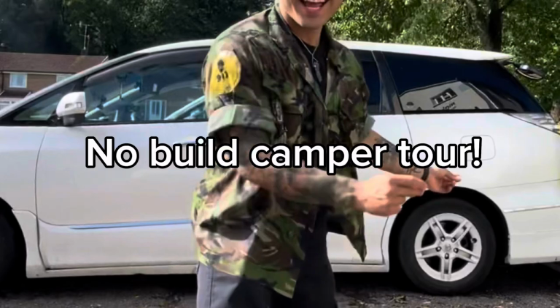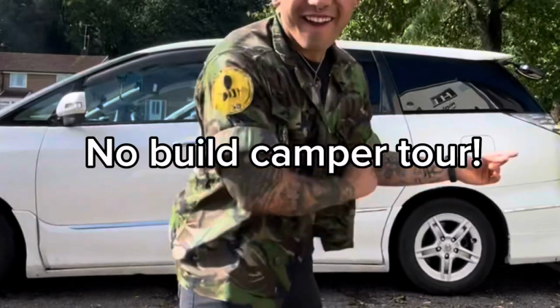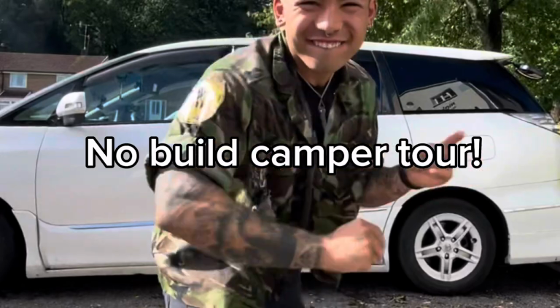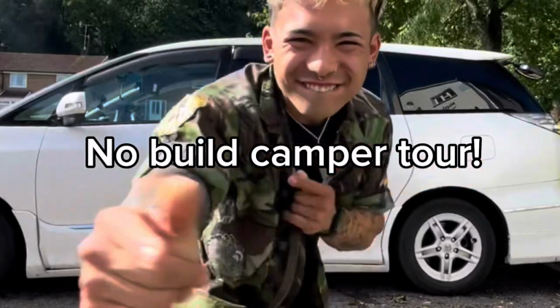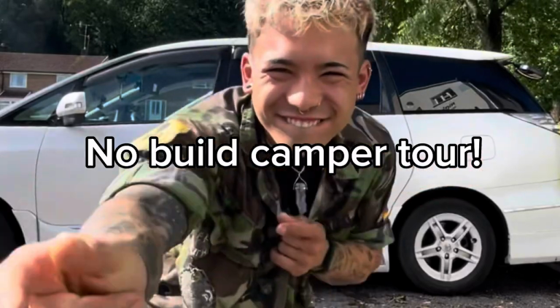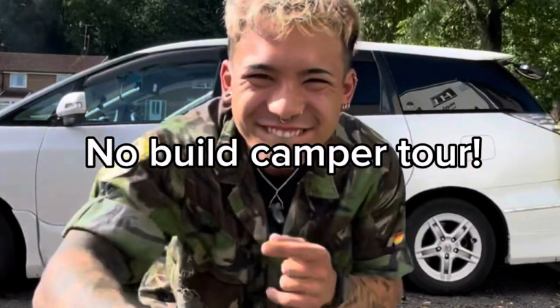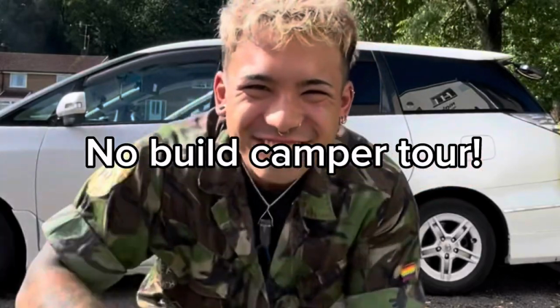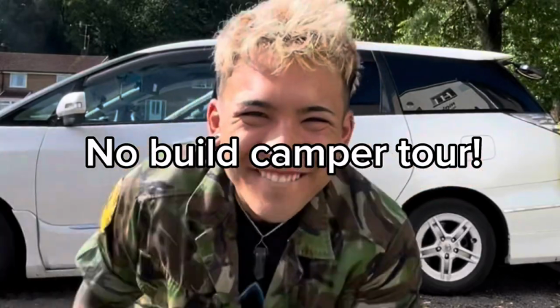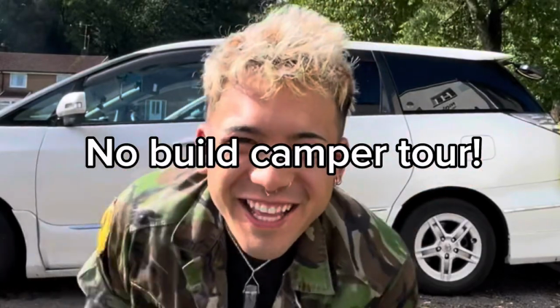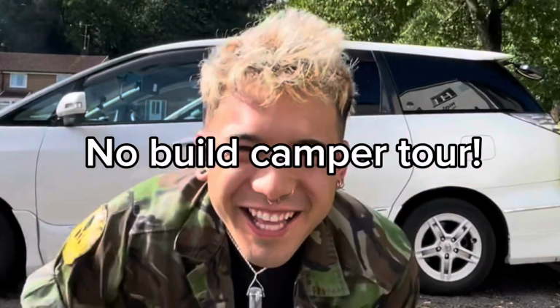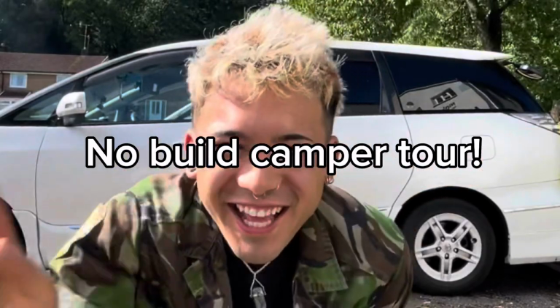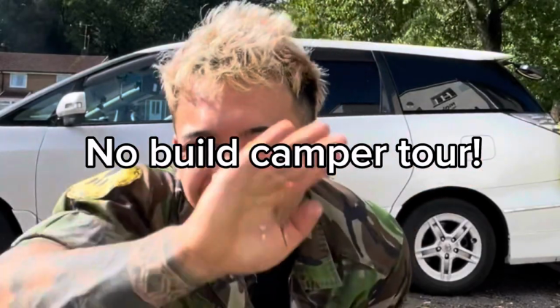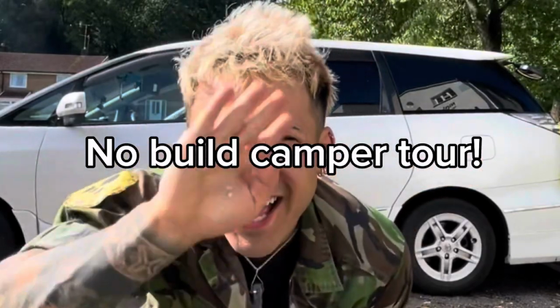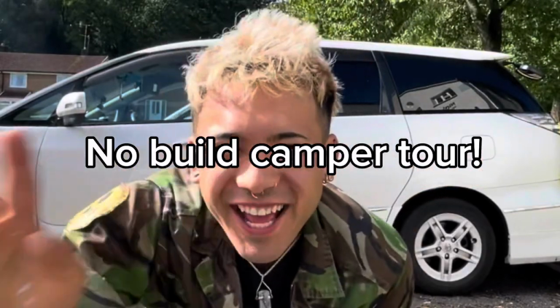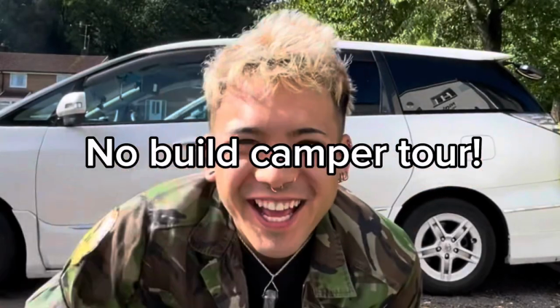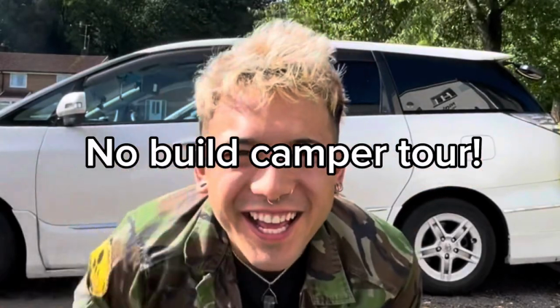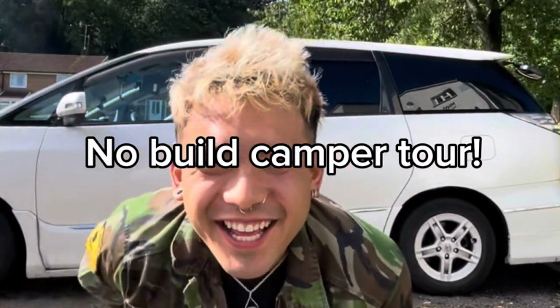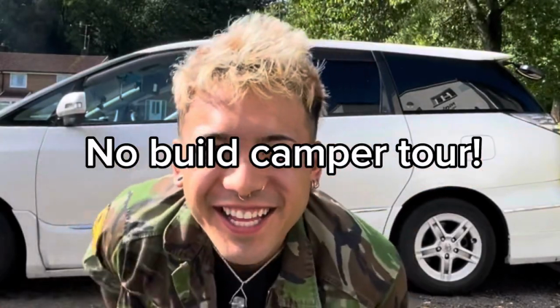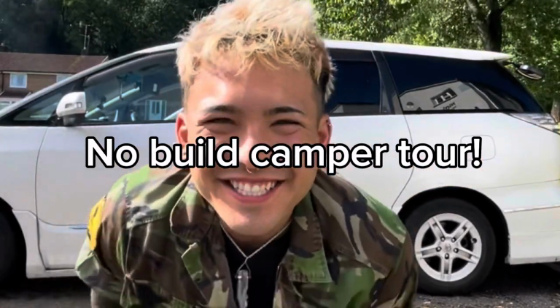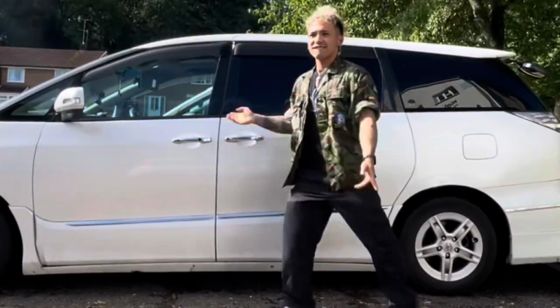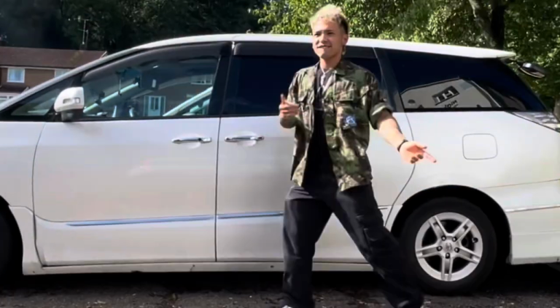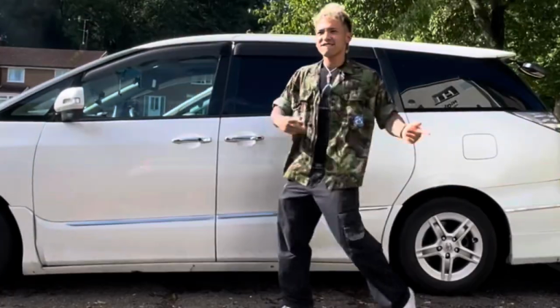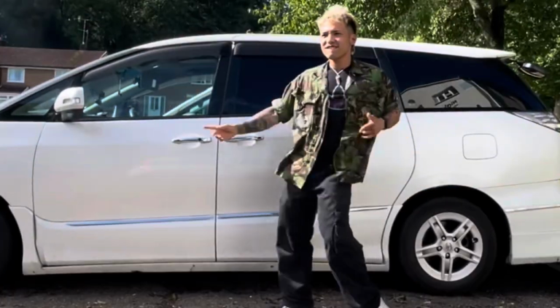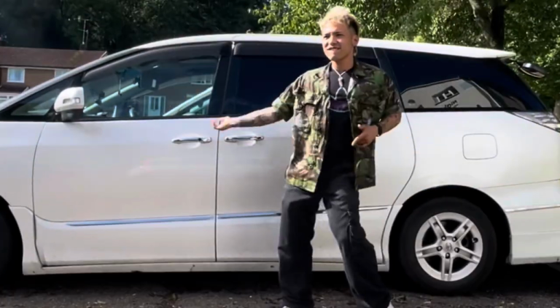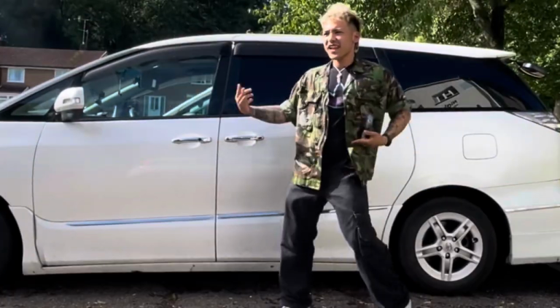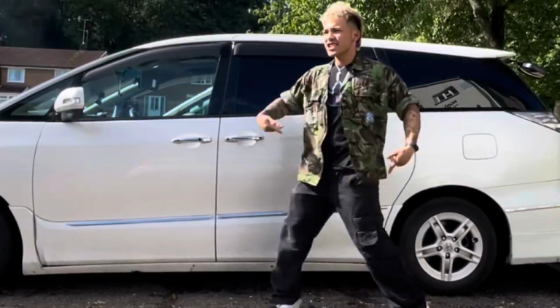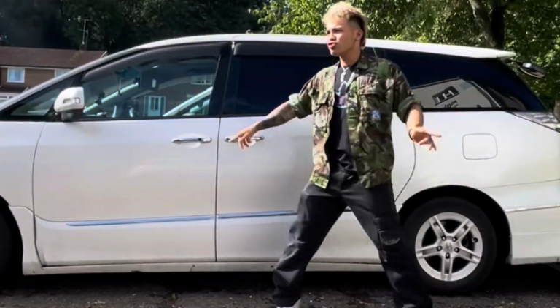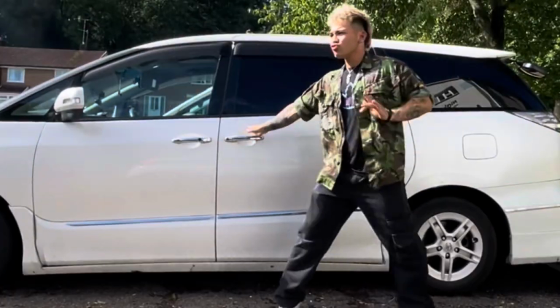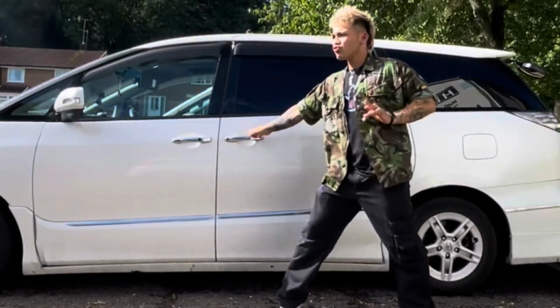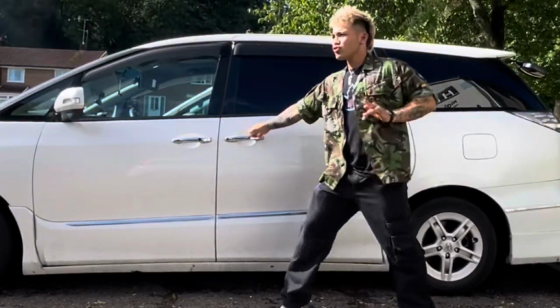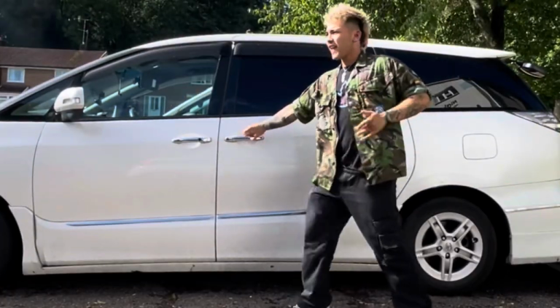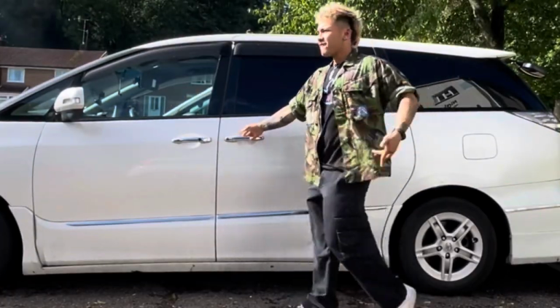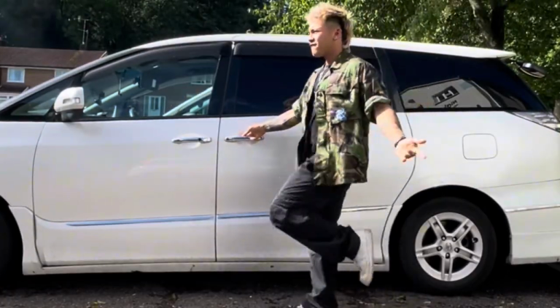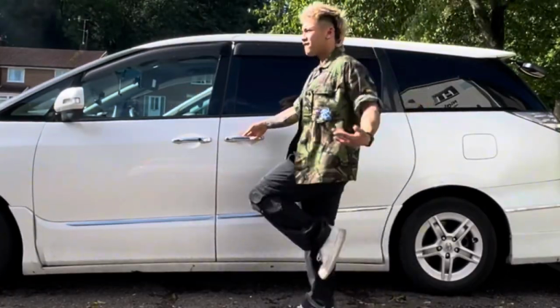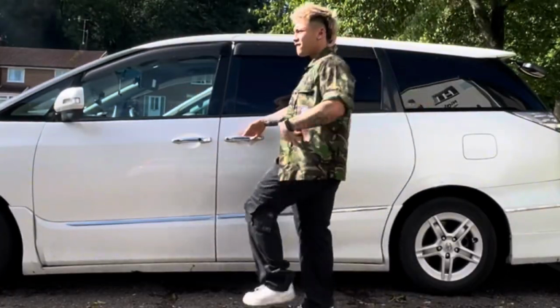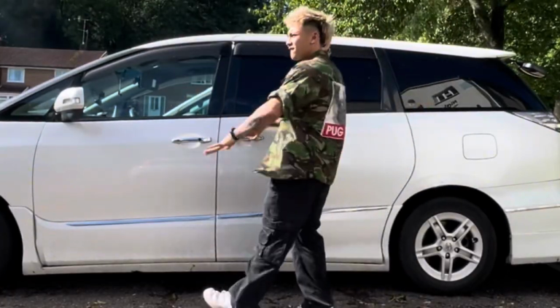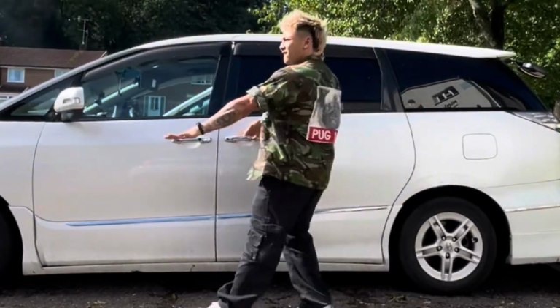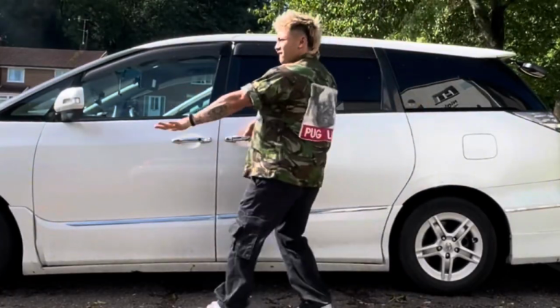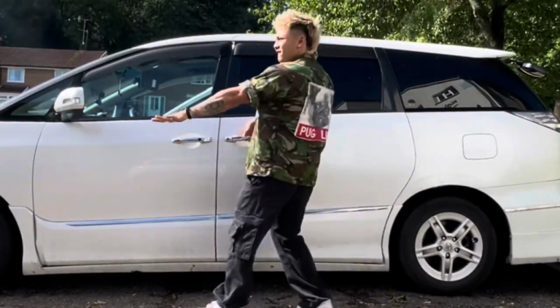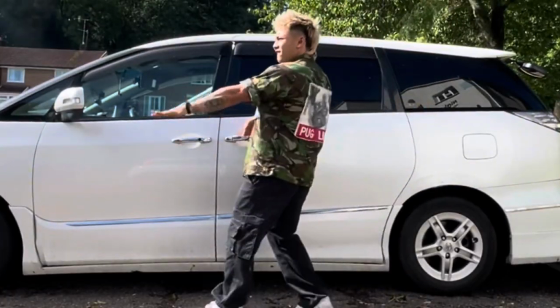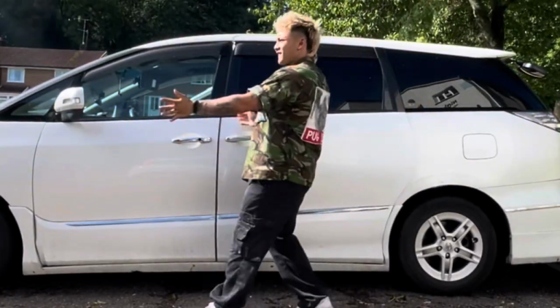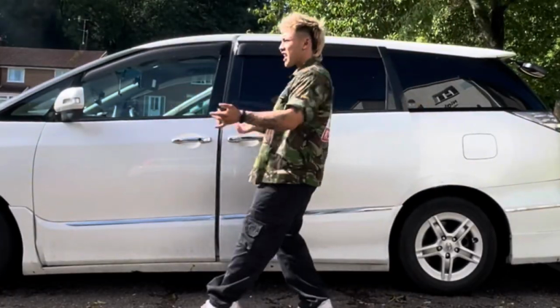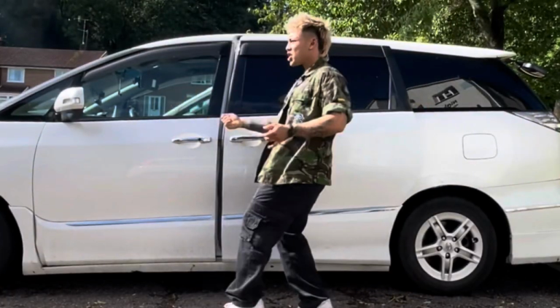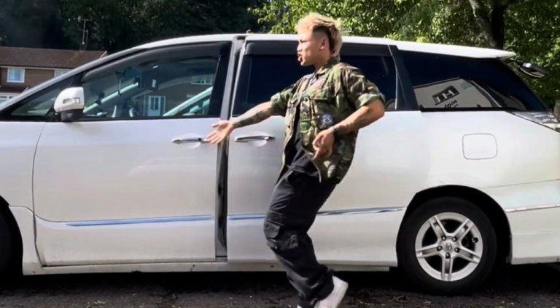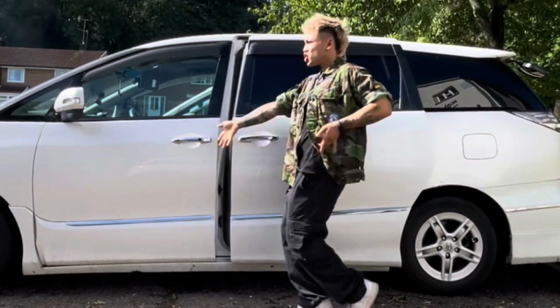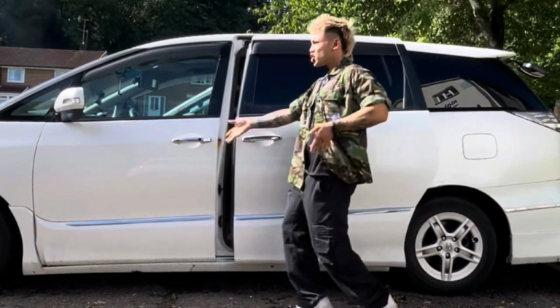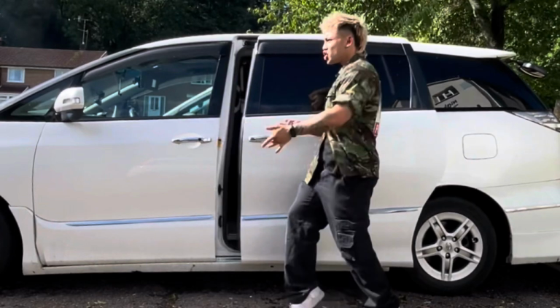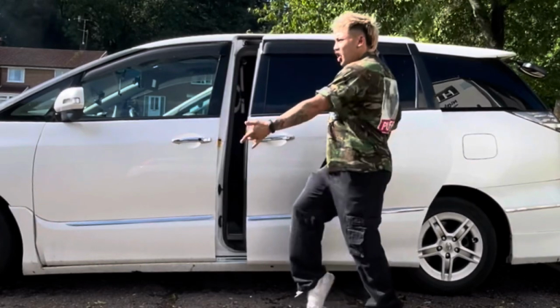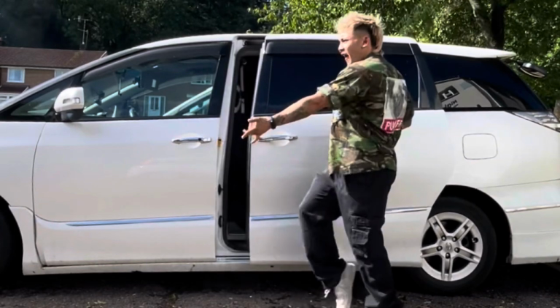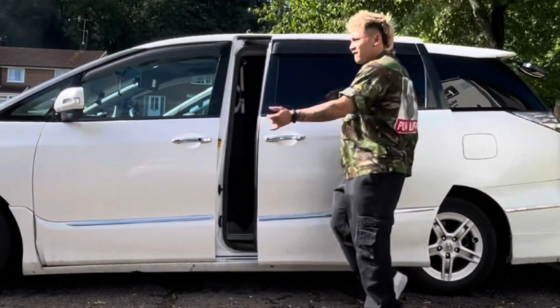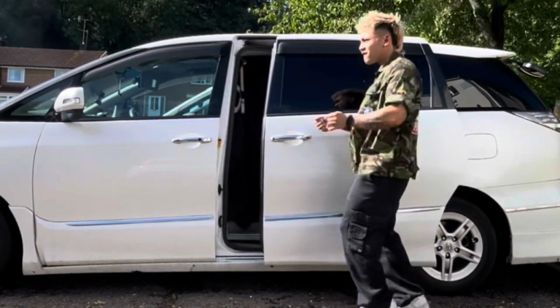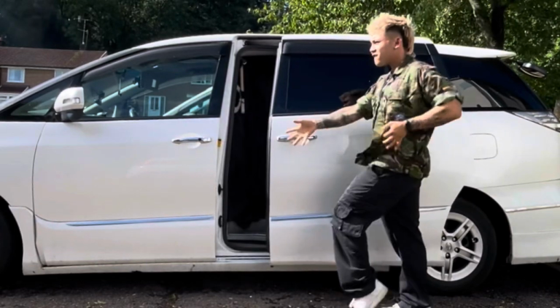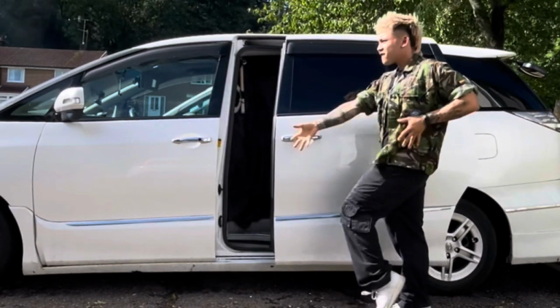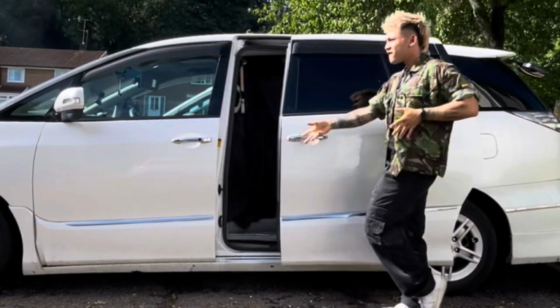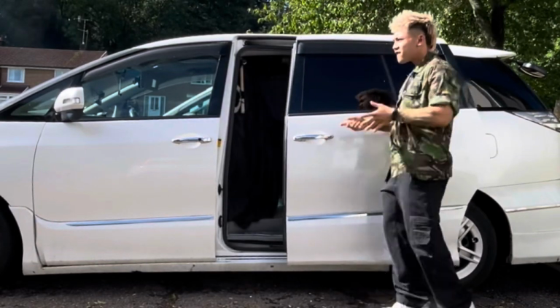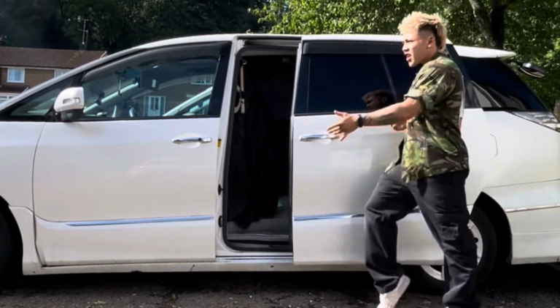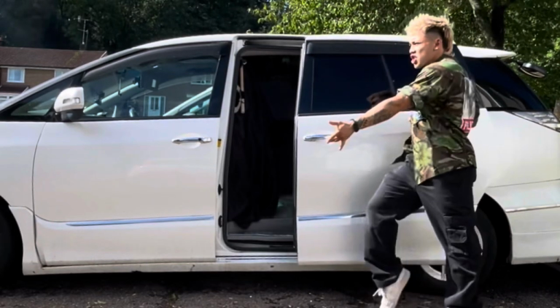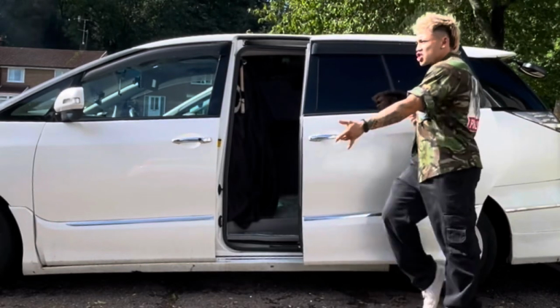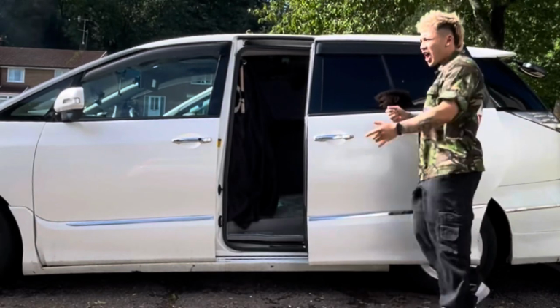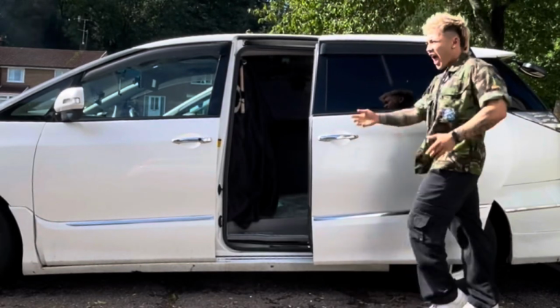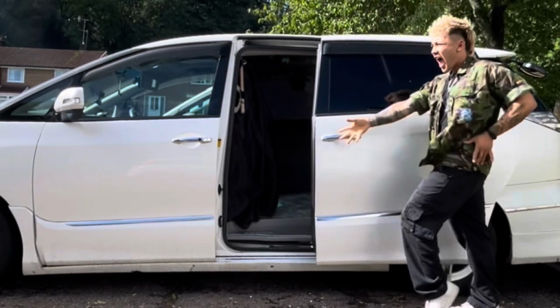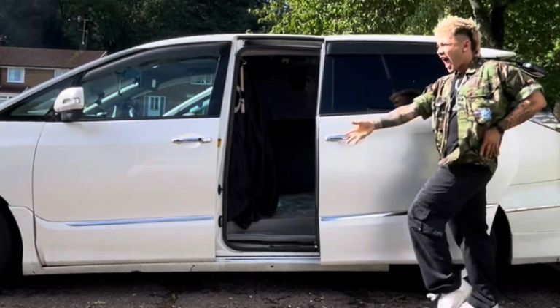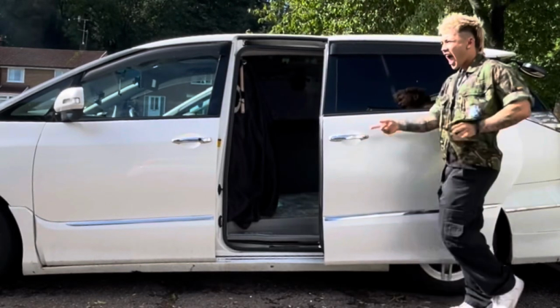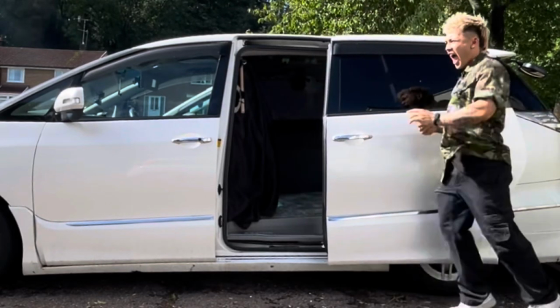My name is D and I've just finished building my little home on wheels, my micro camper, my little Toyota Estima — and as you can see I'm super excited, look at those moves.